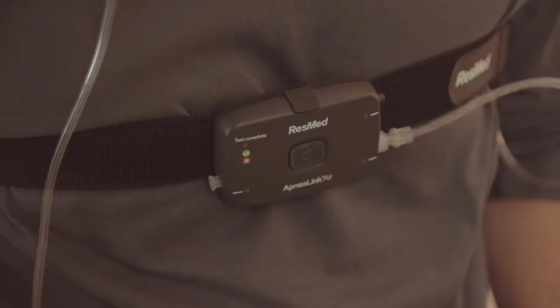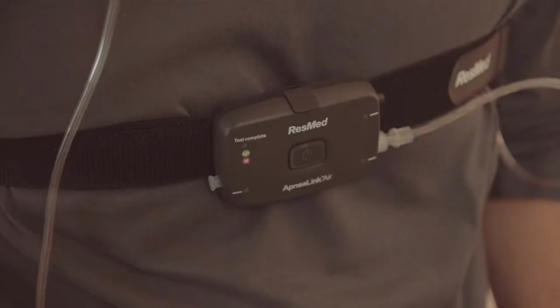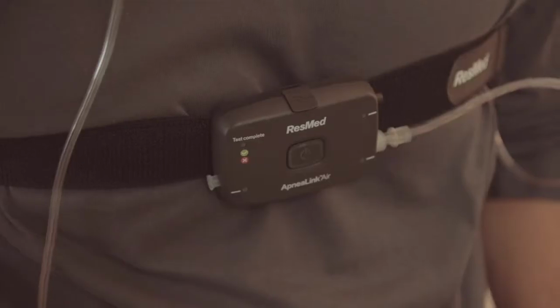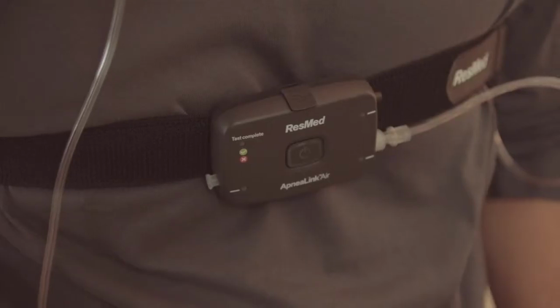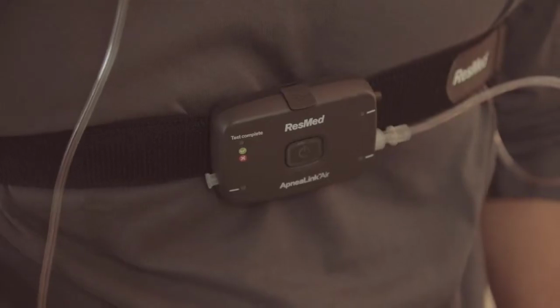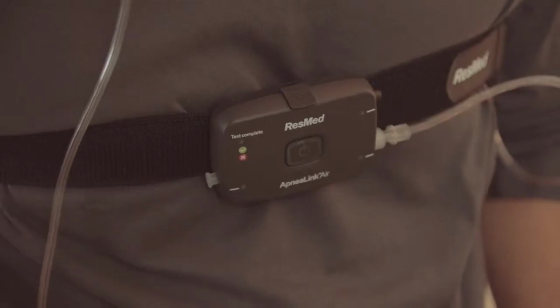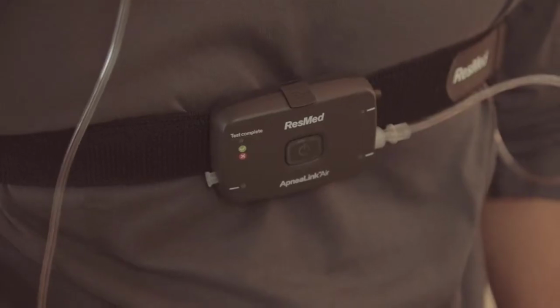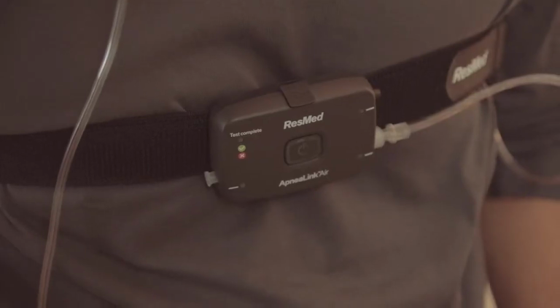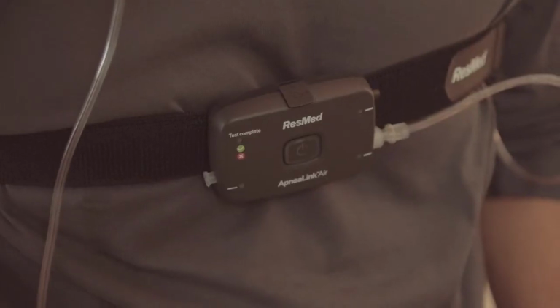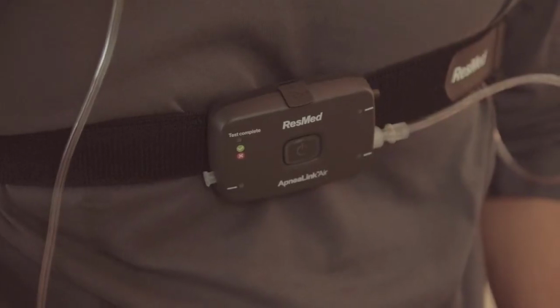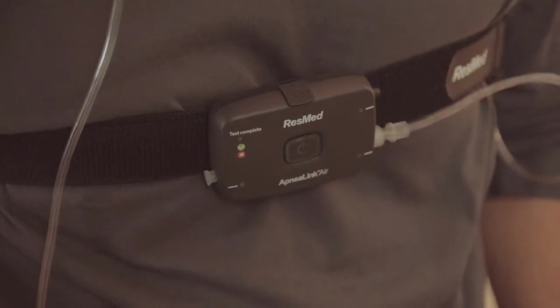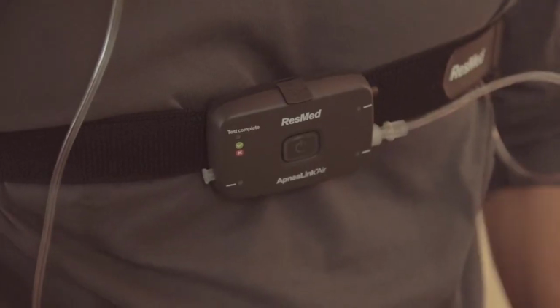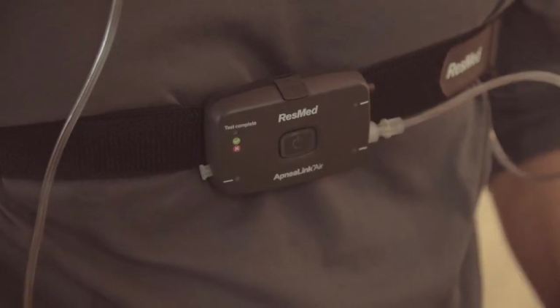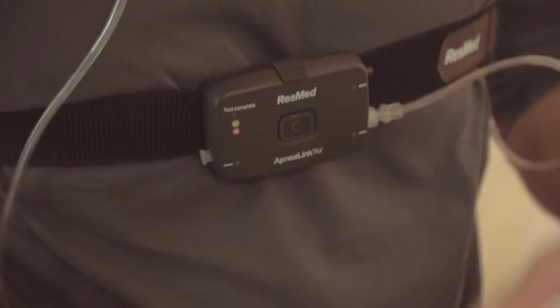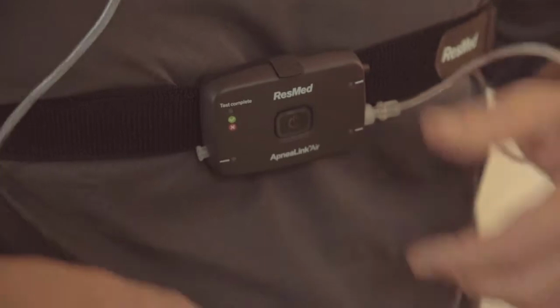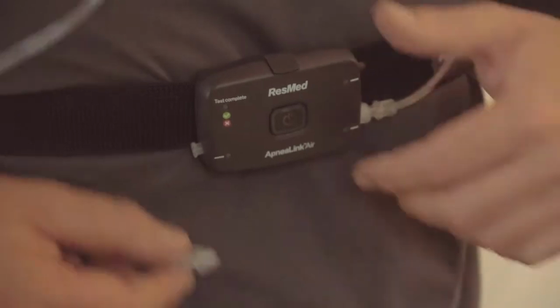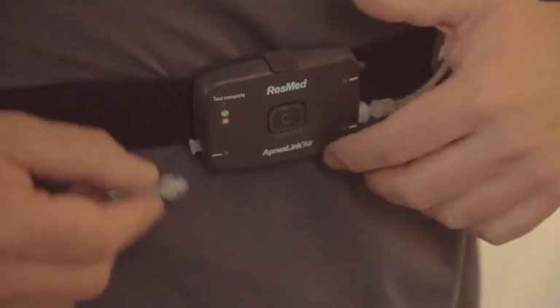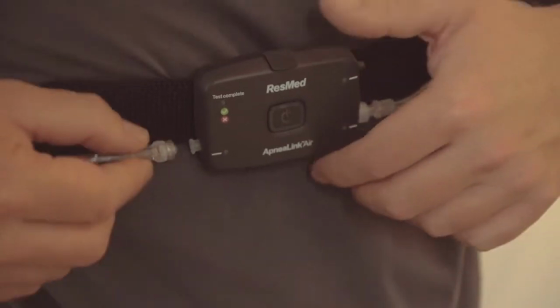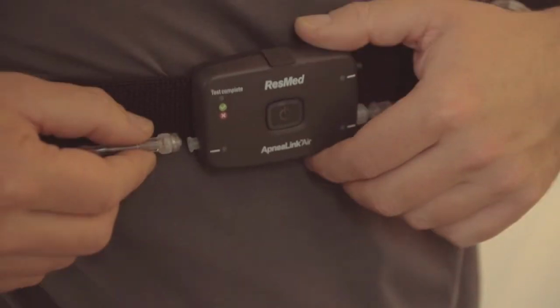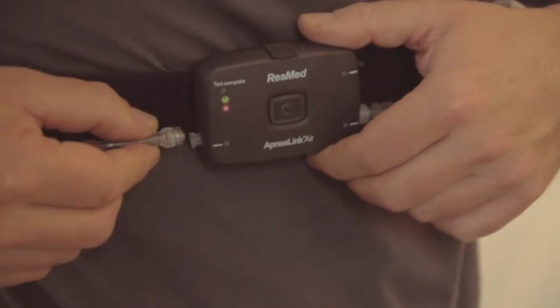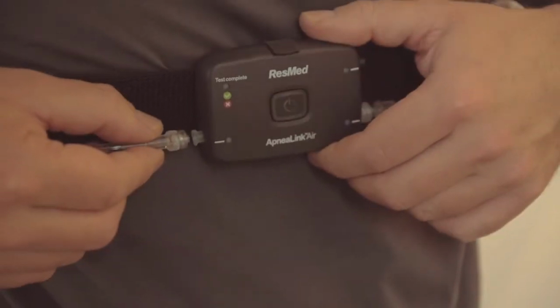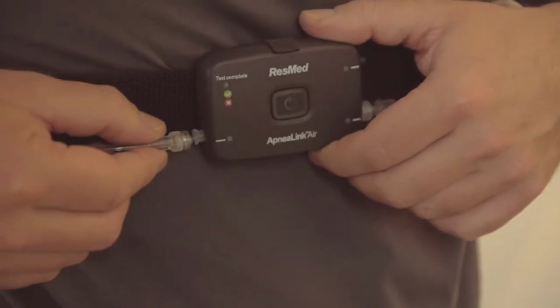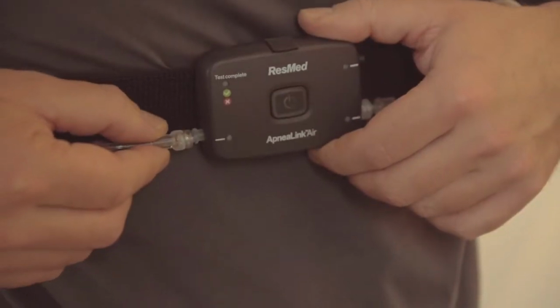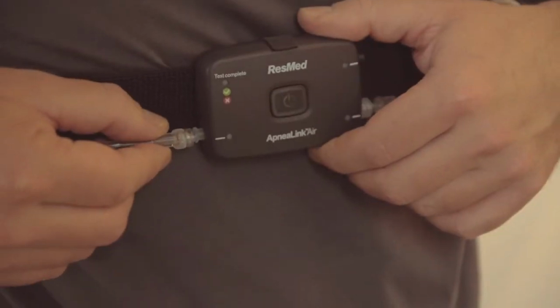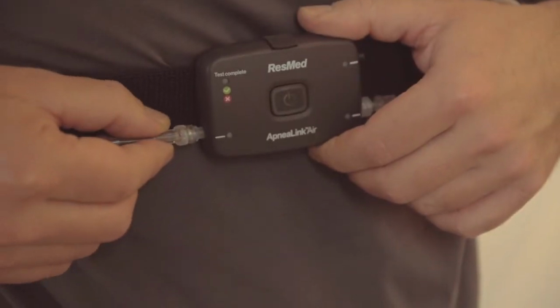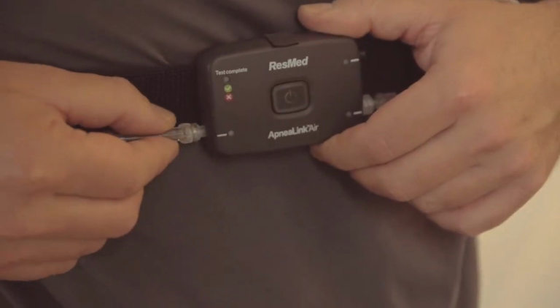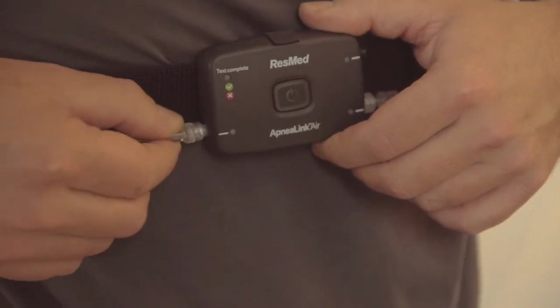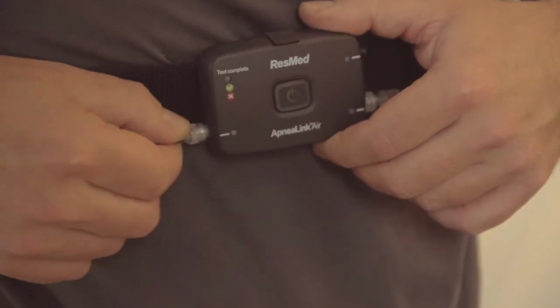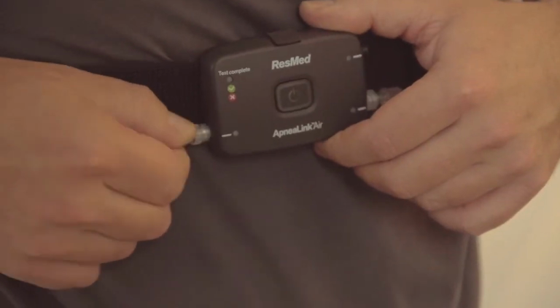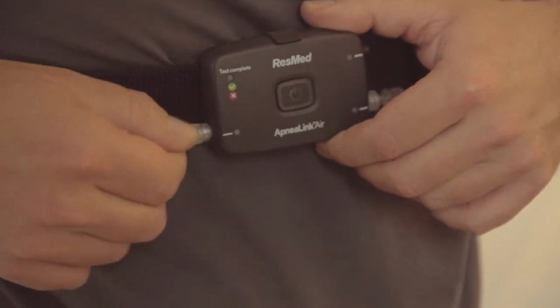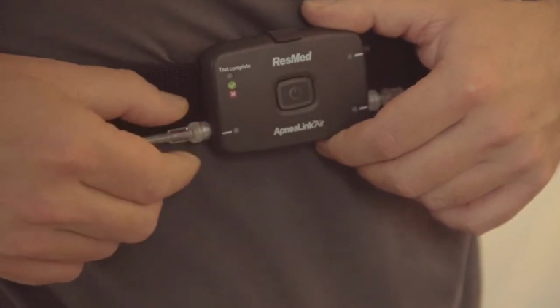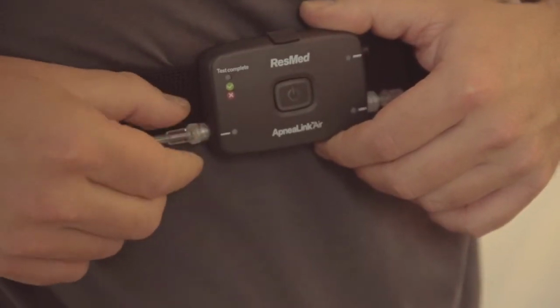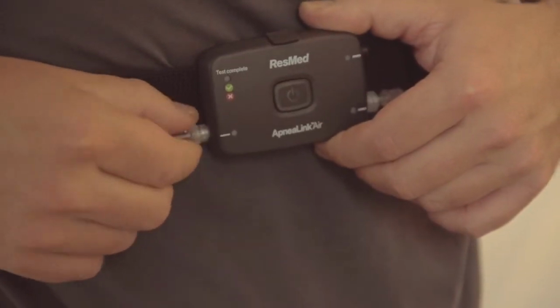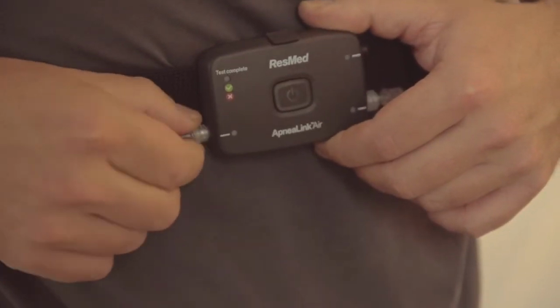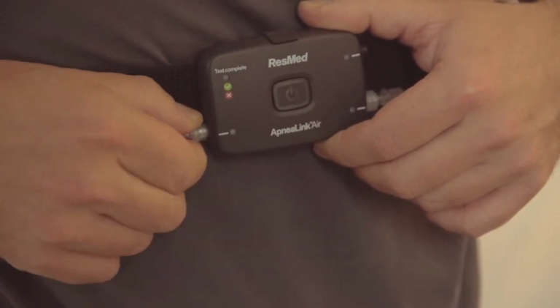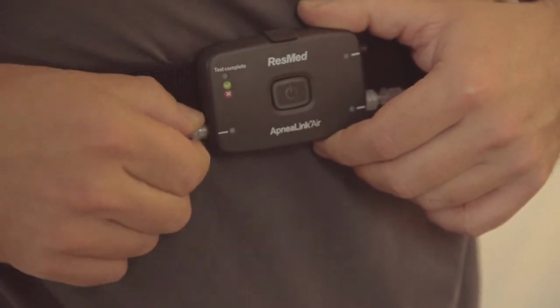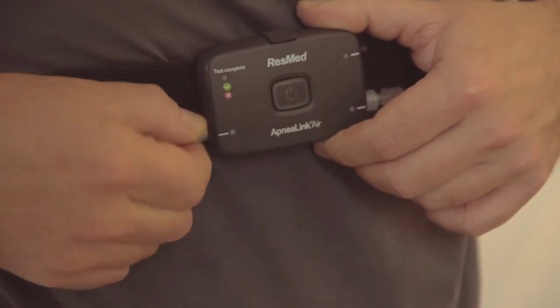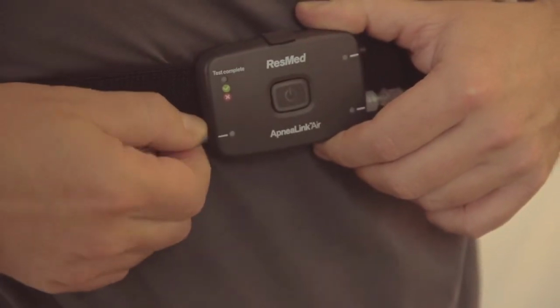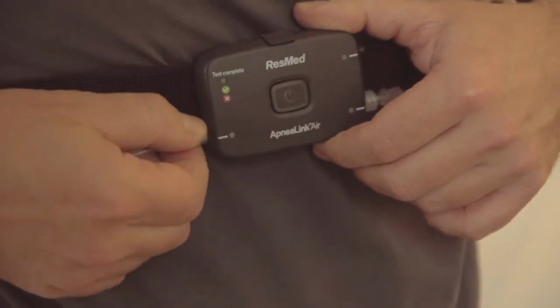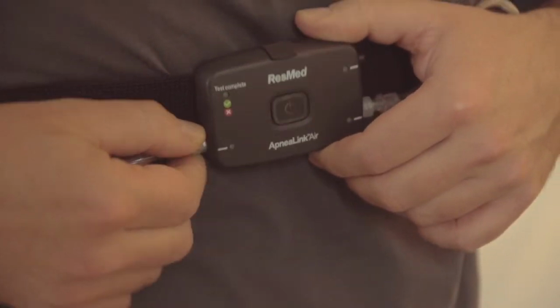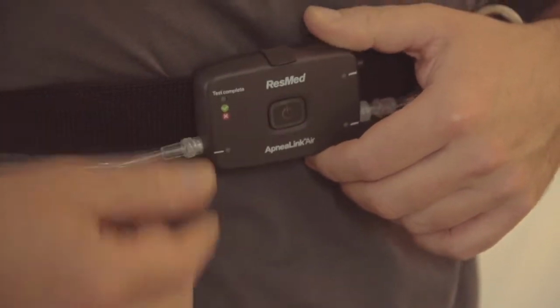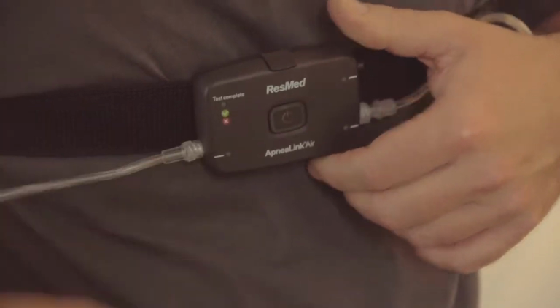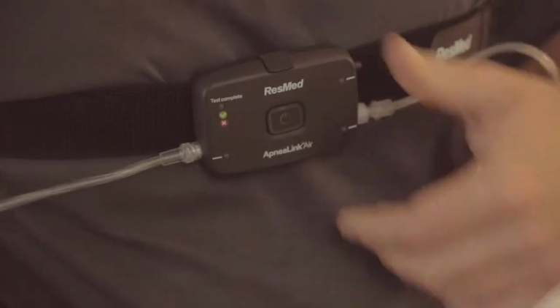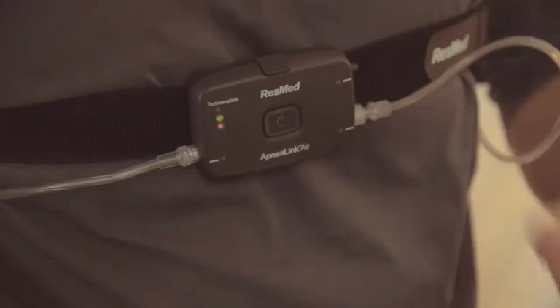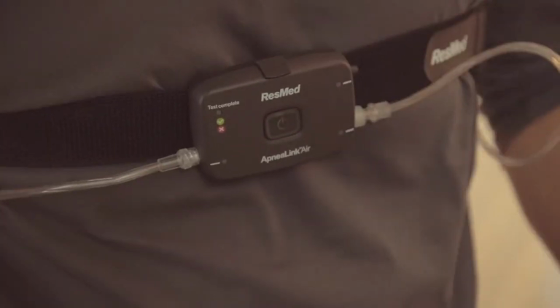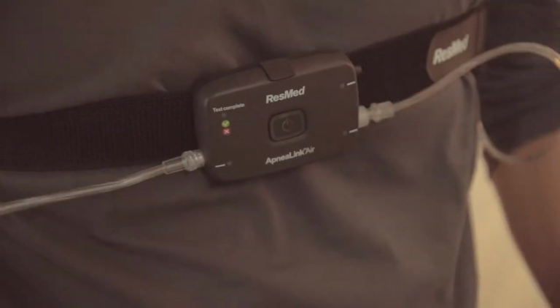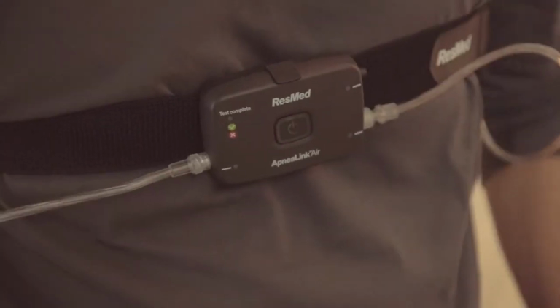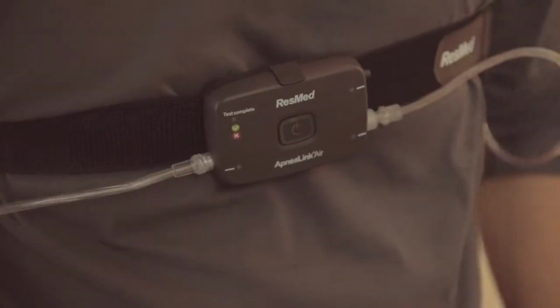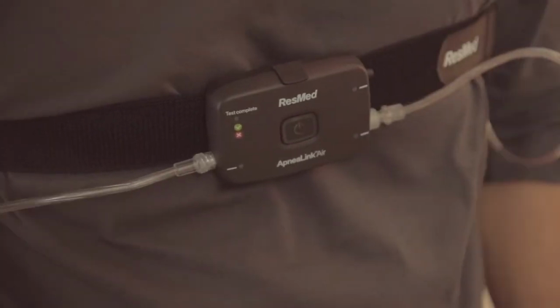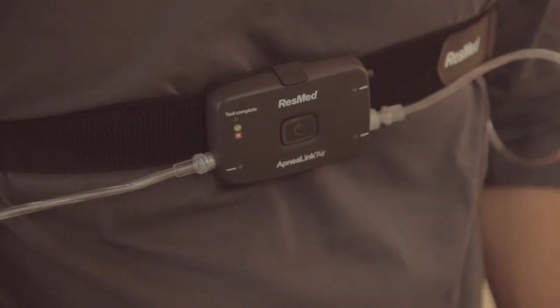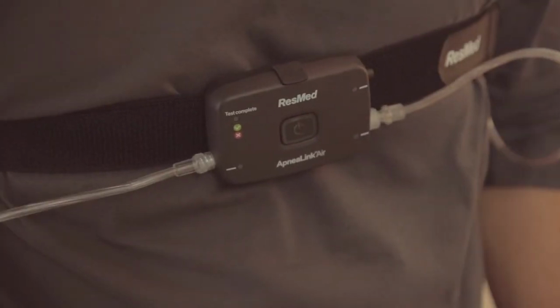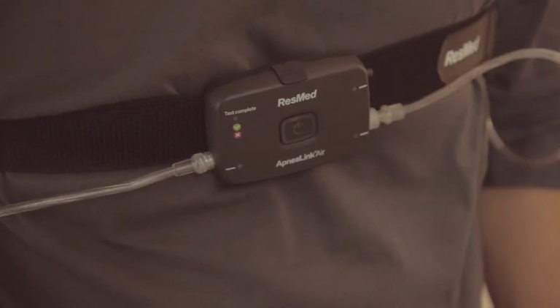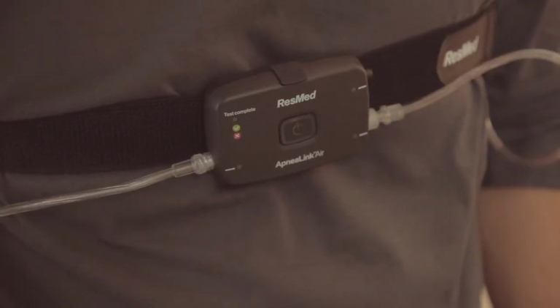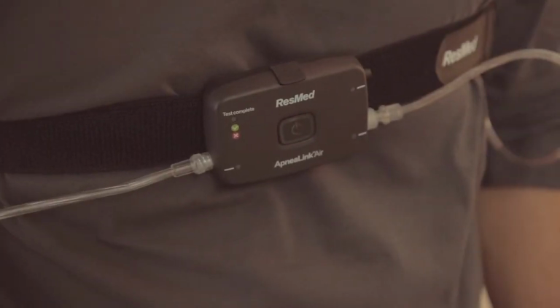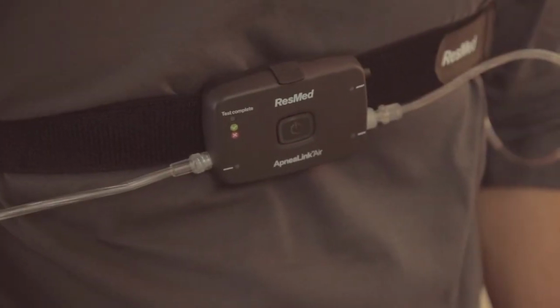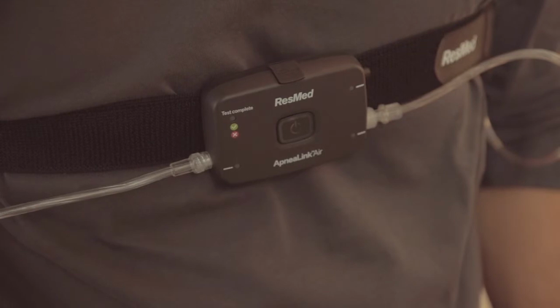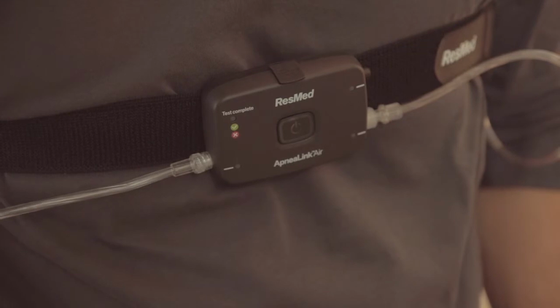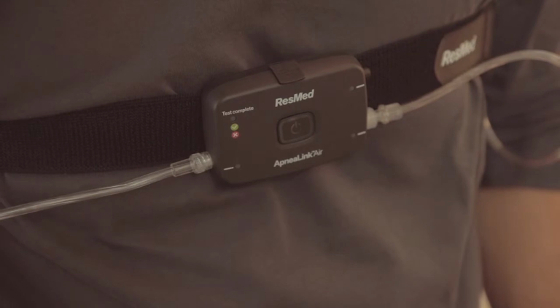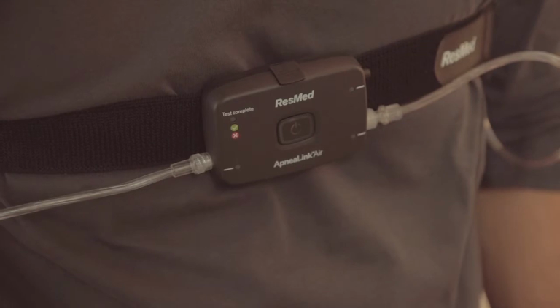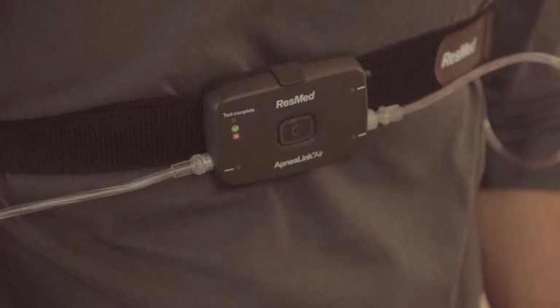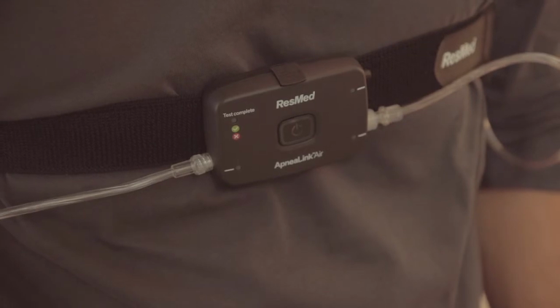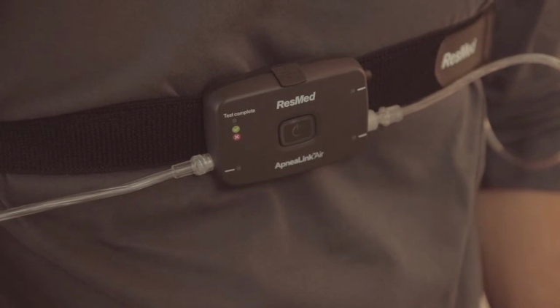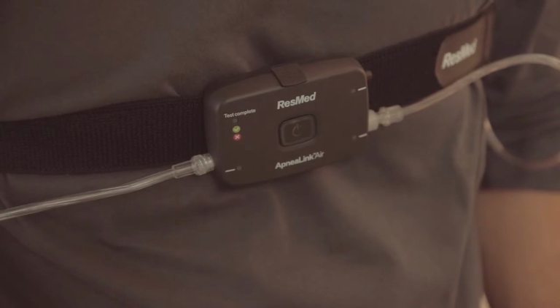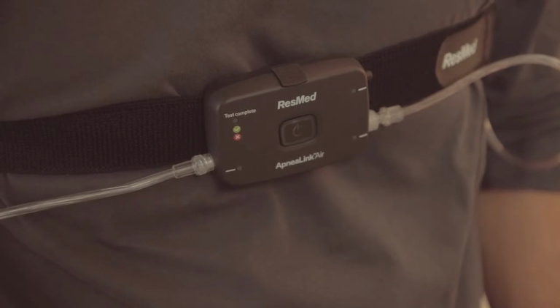Insert the end of the nasal cannula into the recorder, turning it clockwise. Your healthcare provider may already have done this for you.